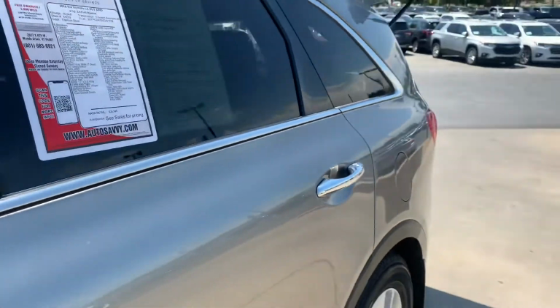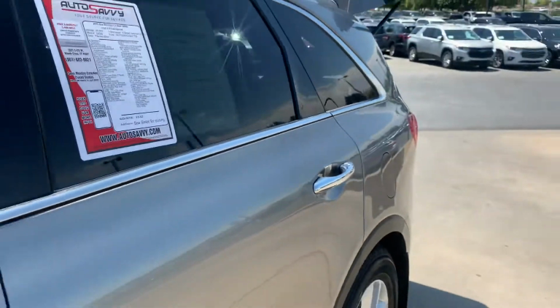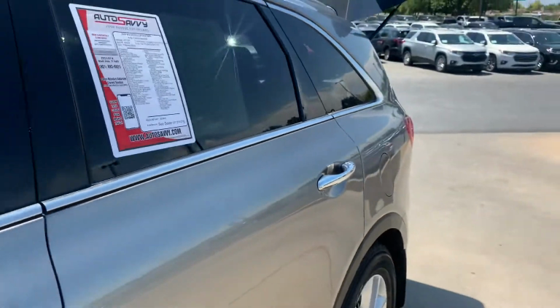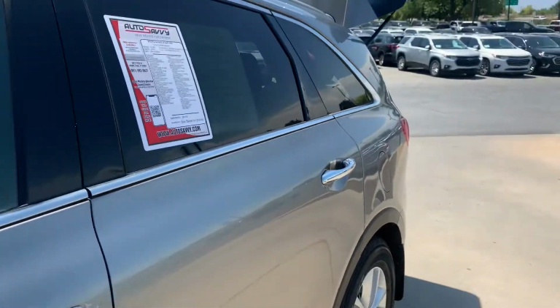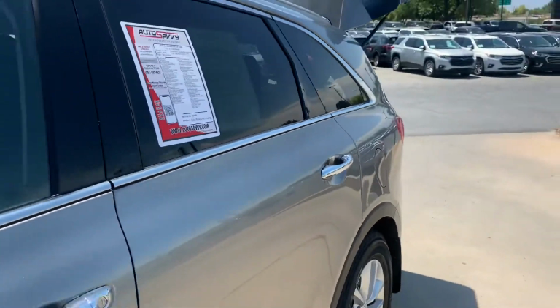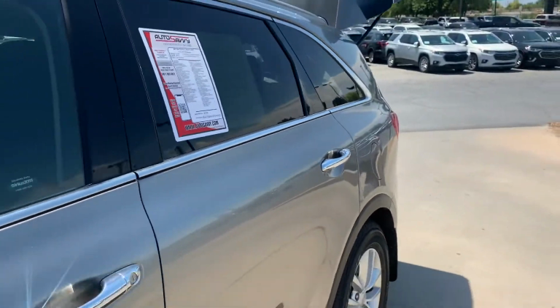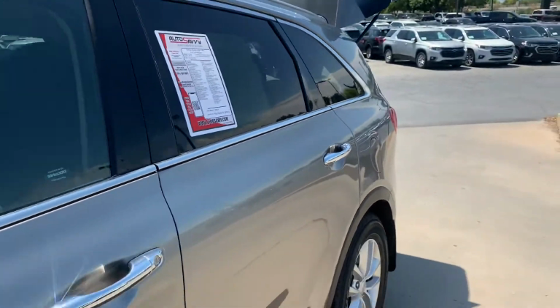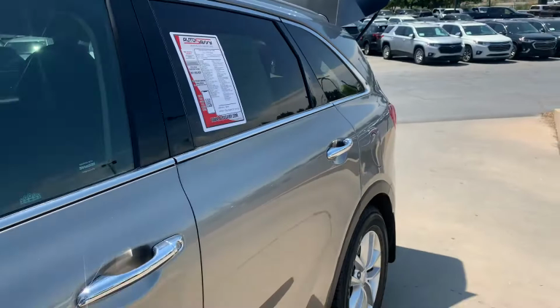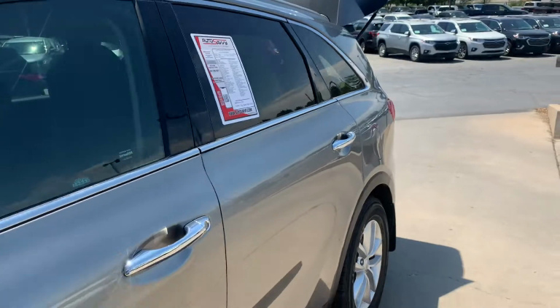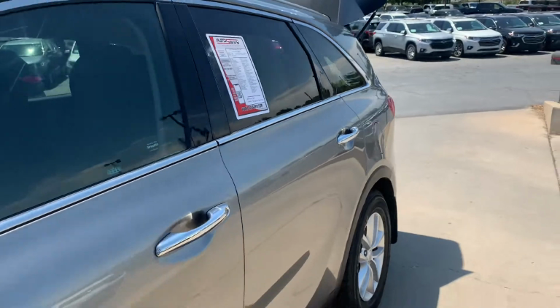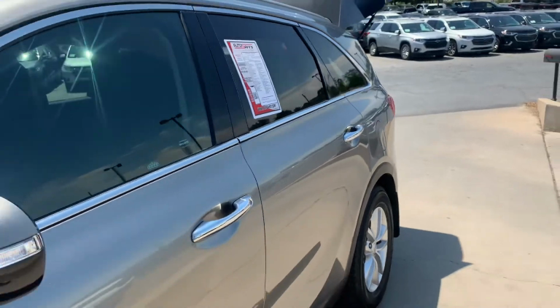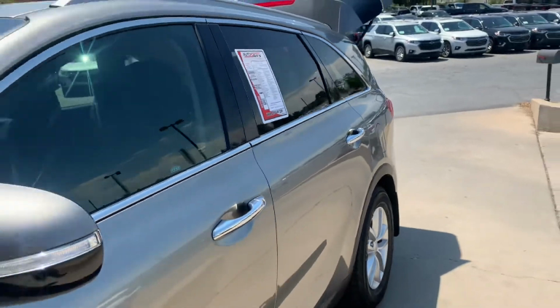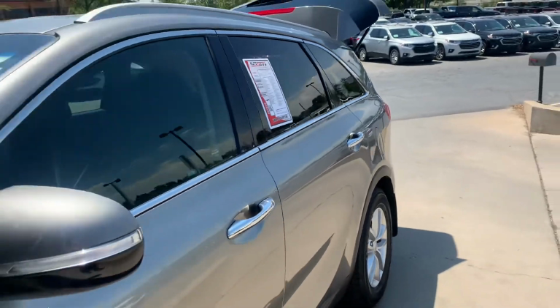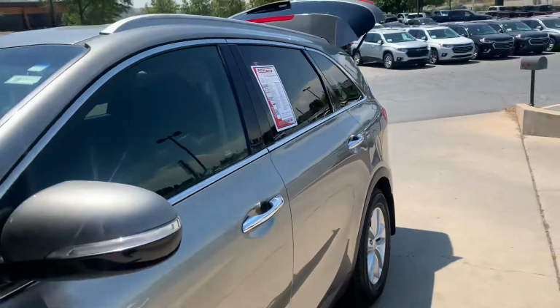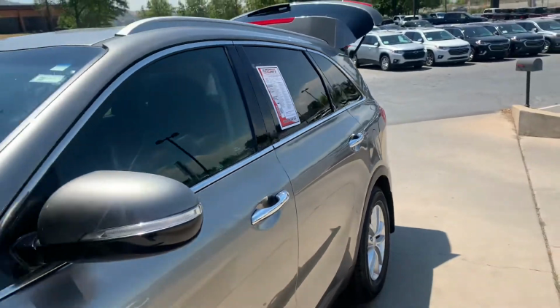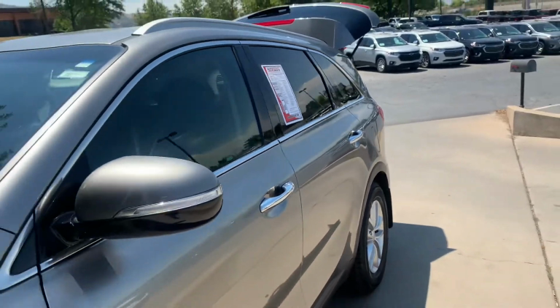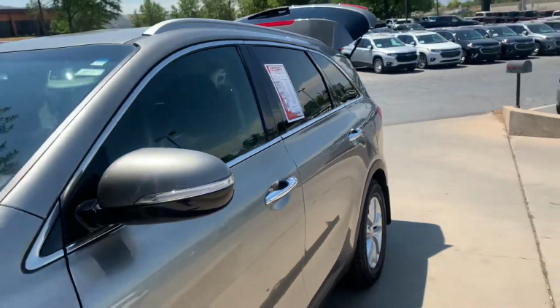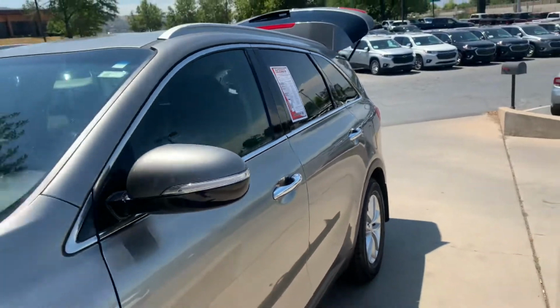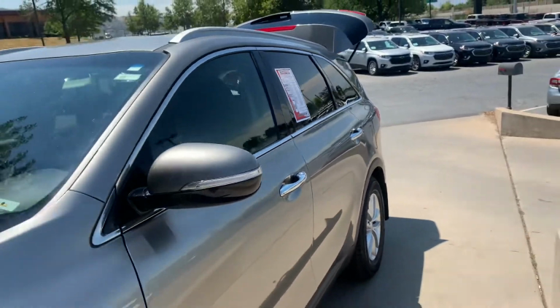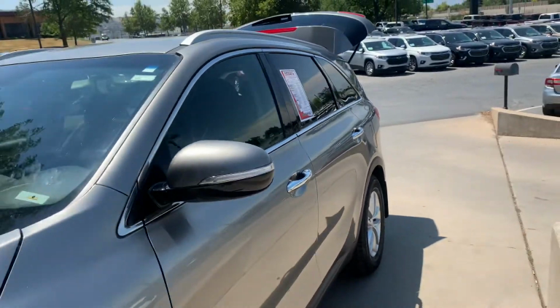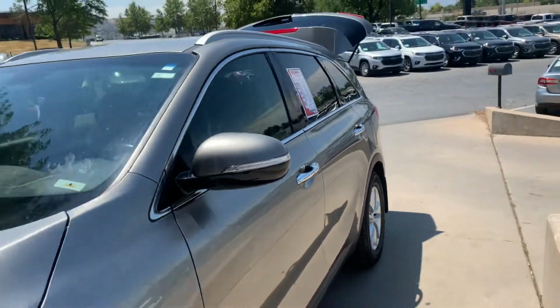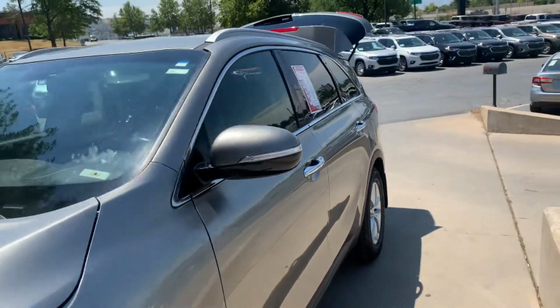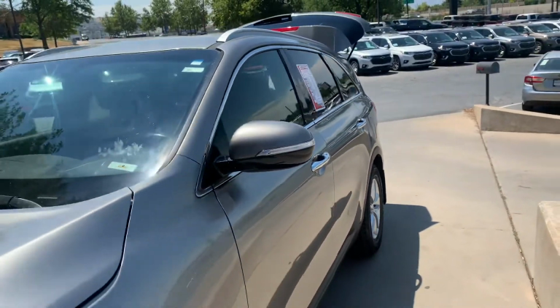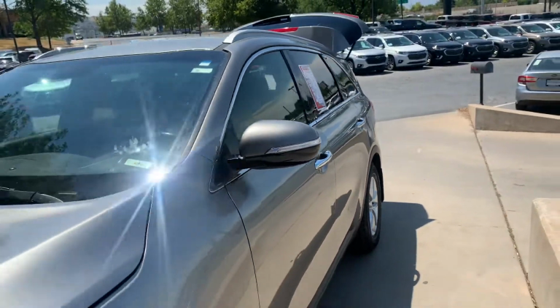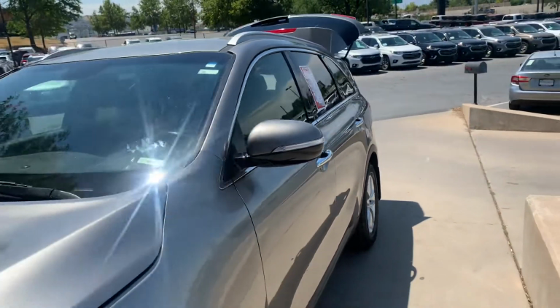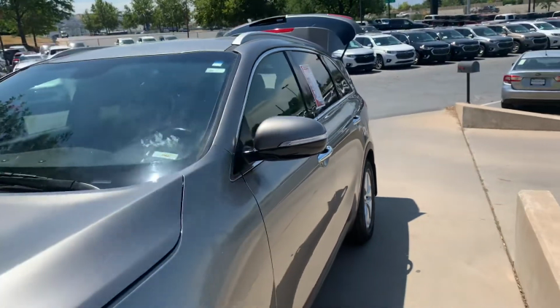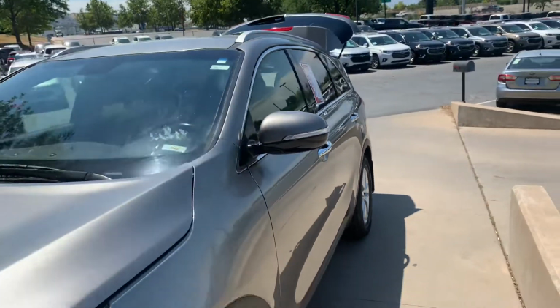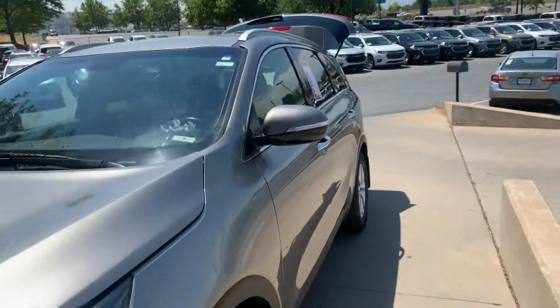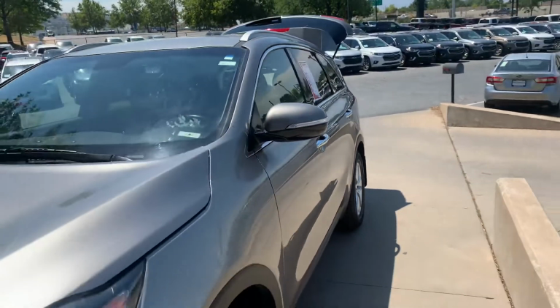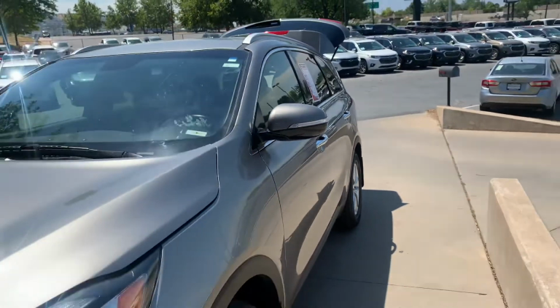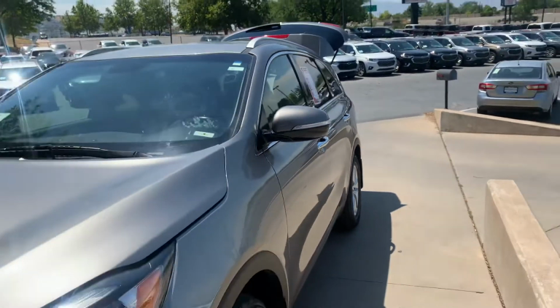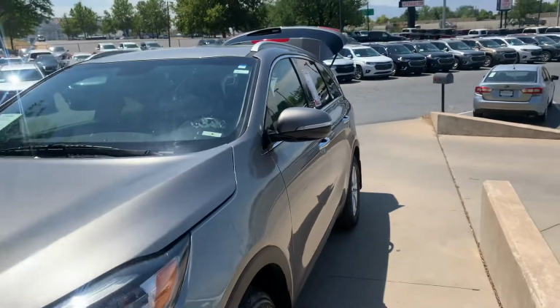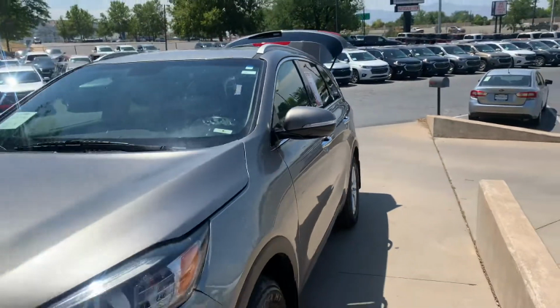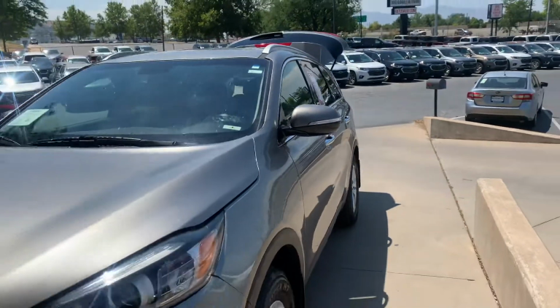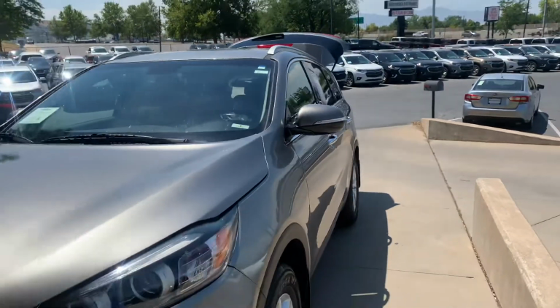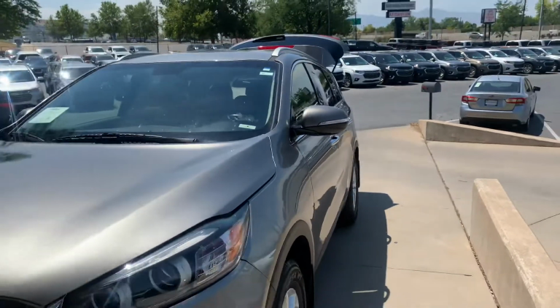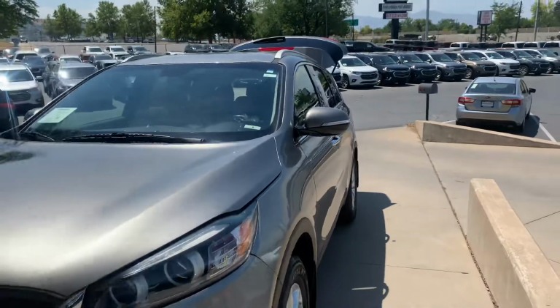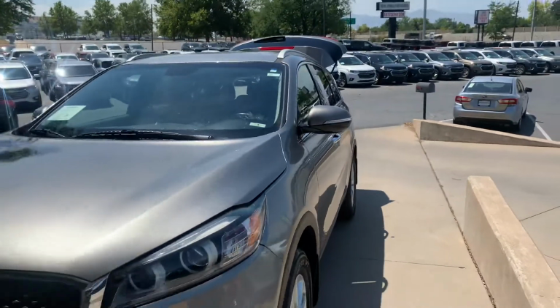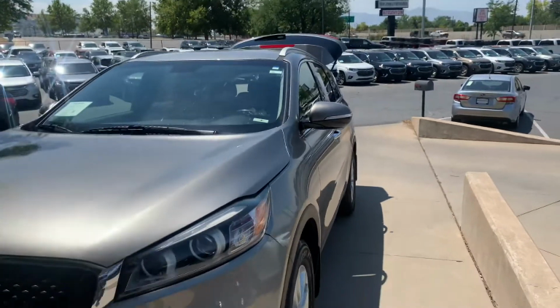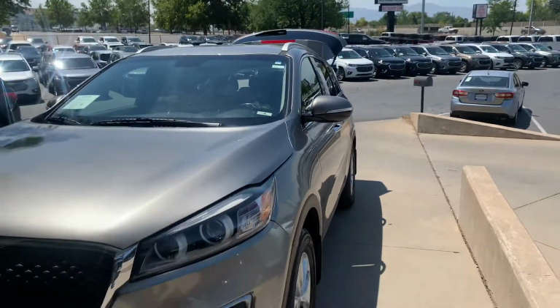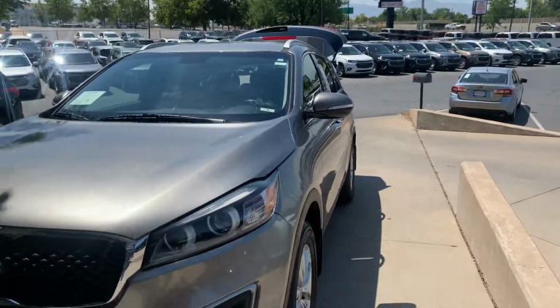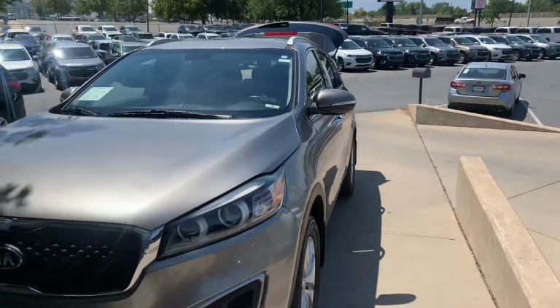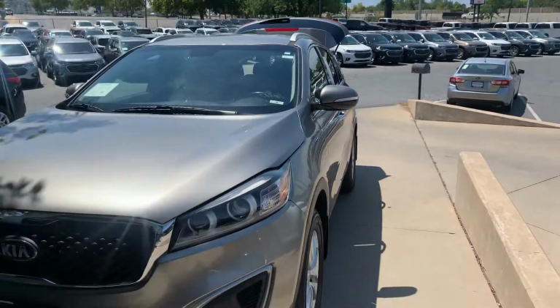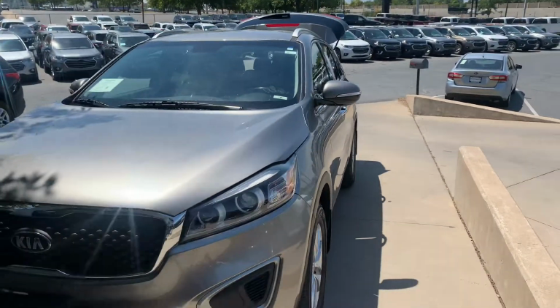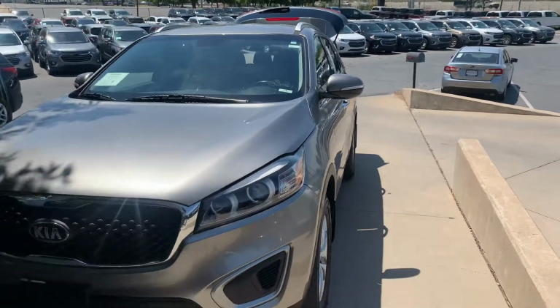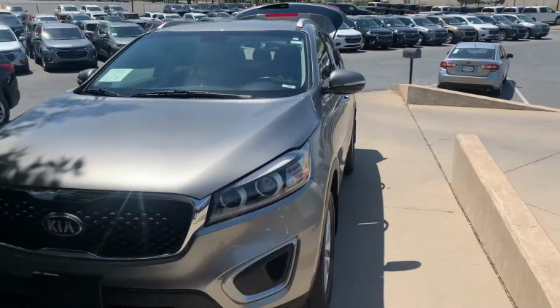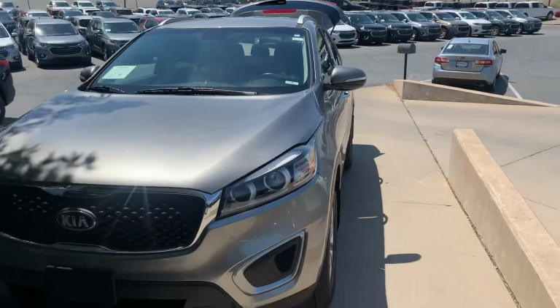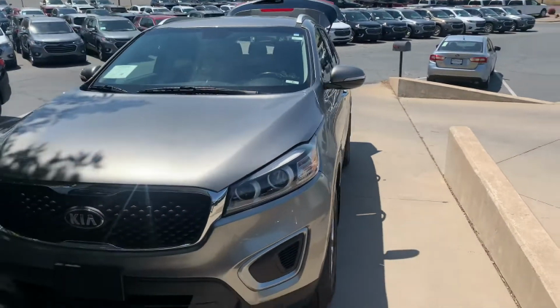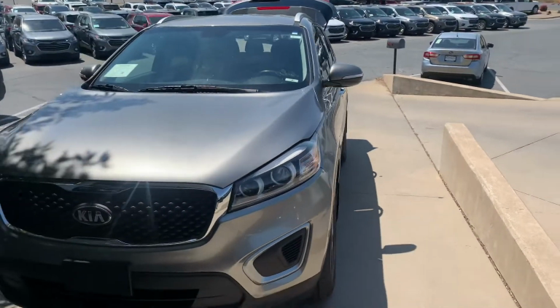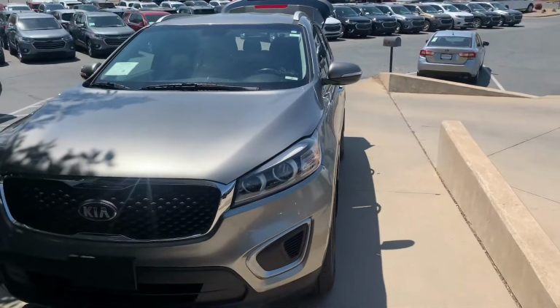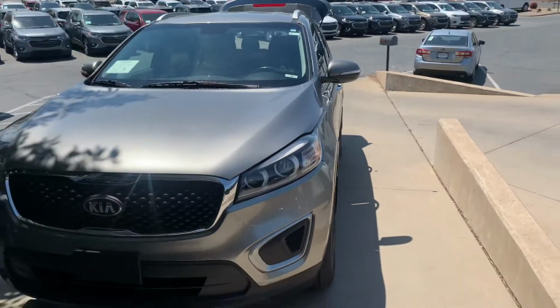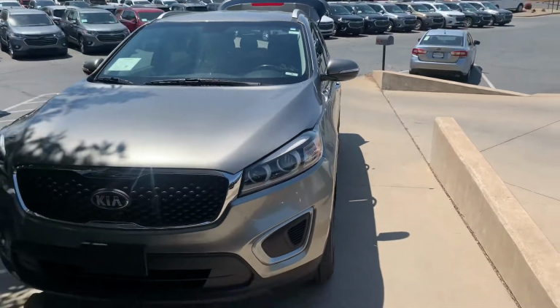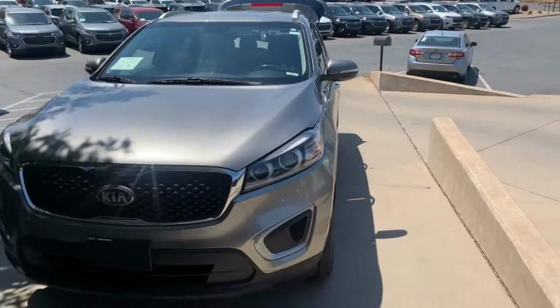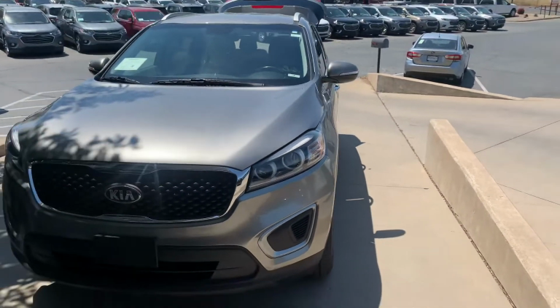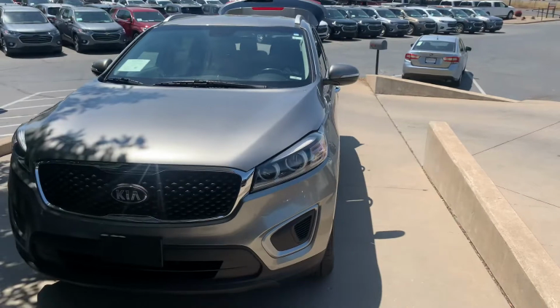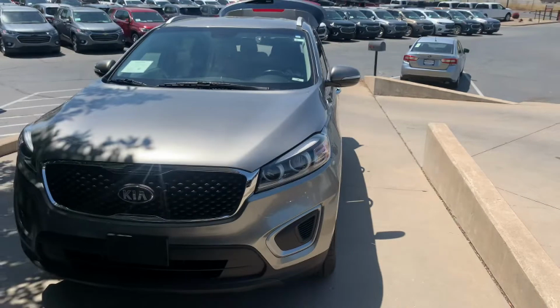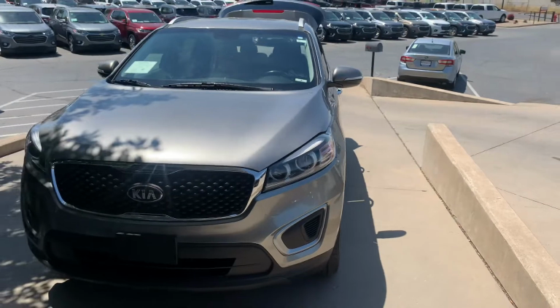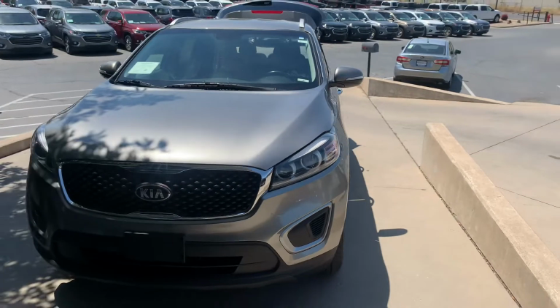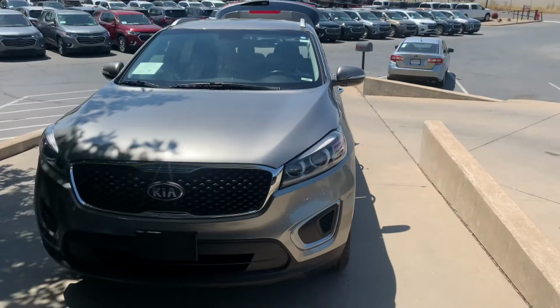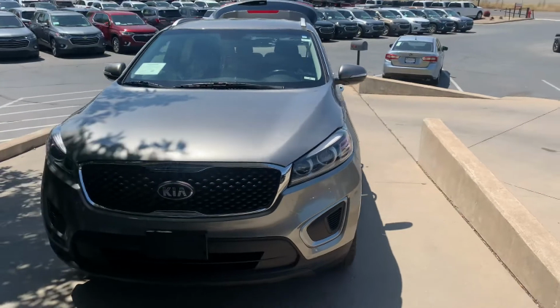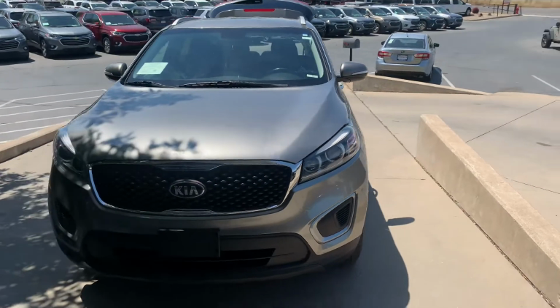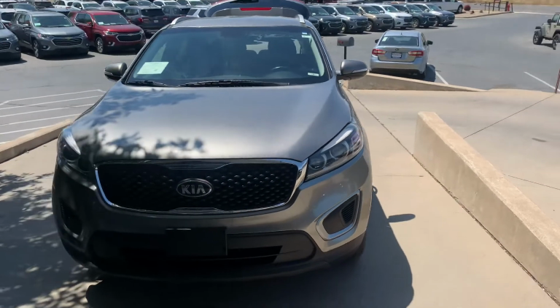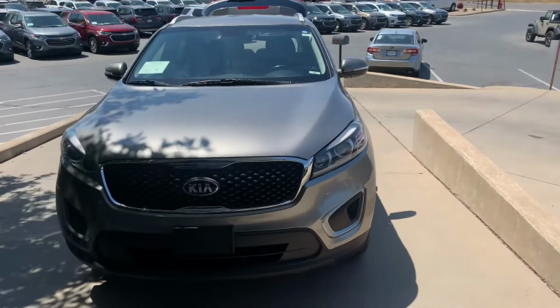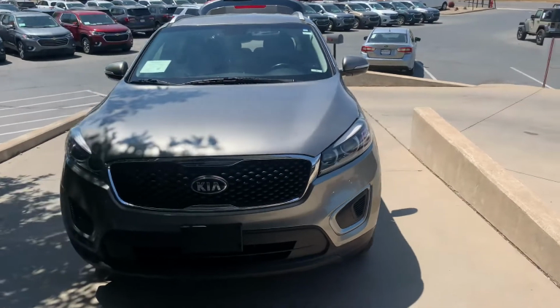And that is the 2018 Kia Serrano LX all-wheel drive. Thanks for tuning in.